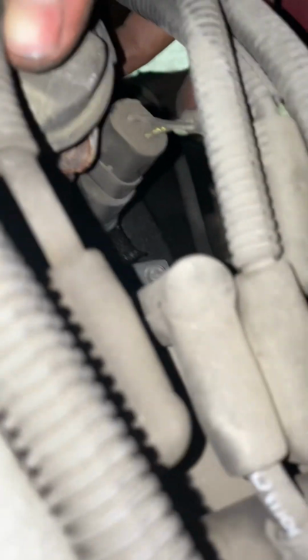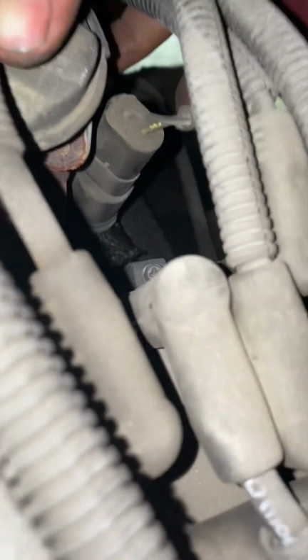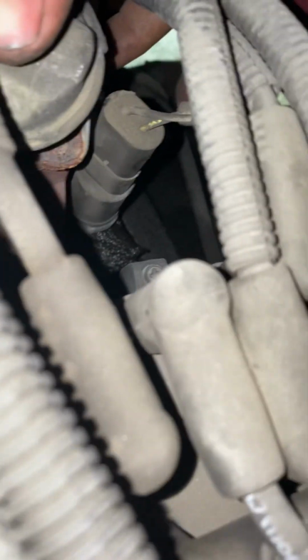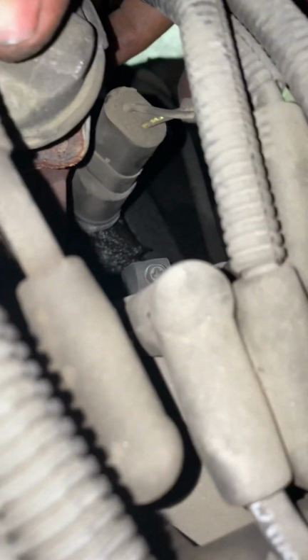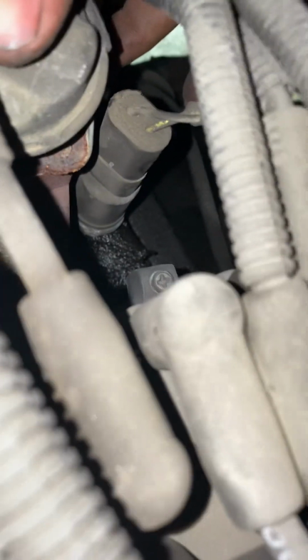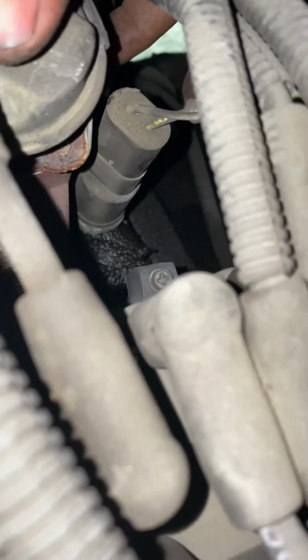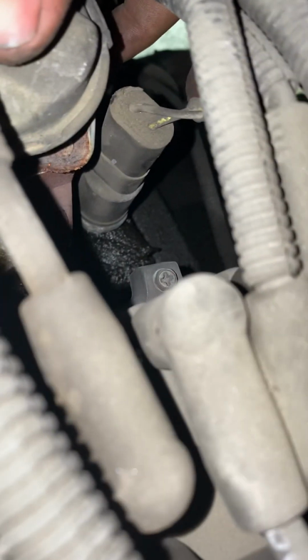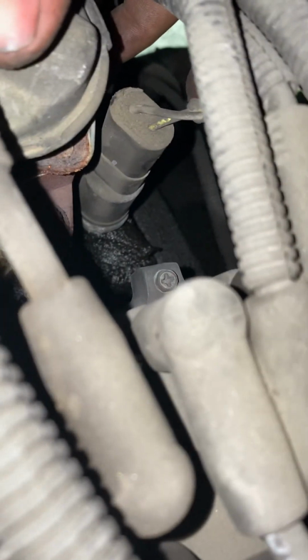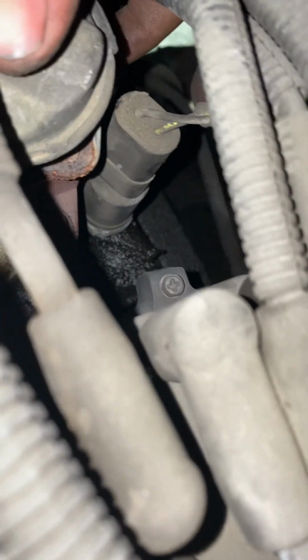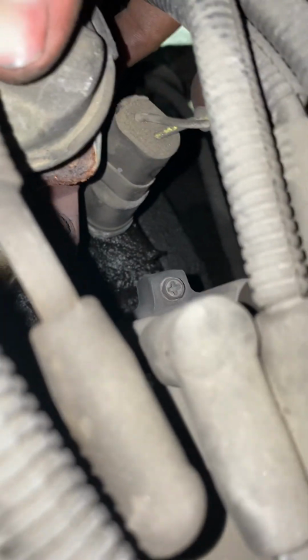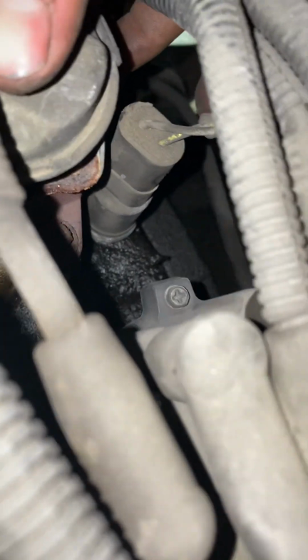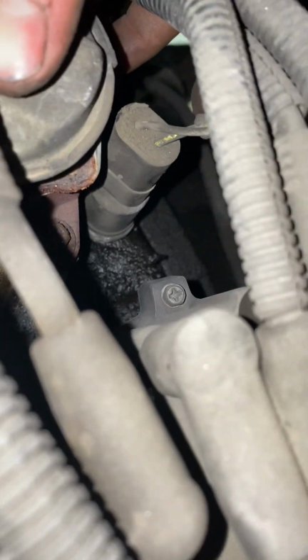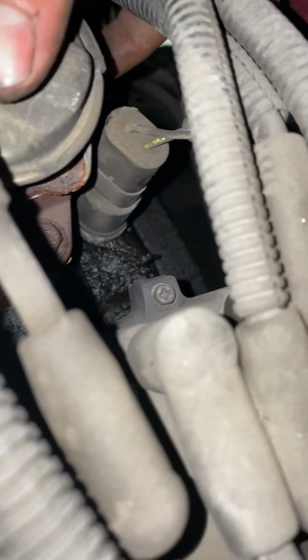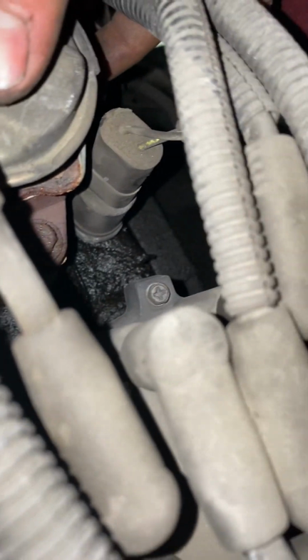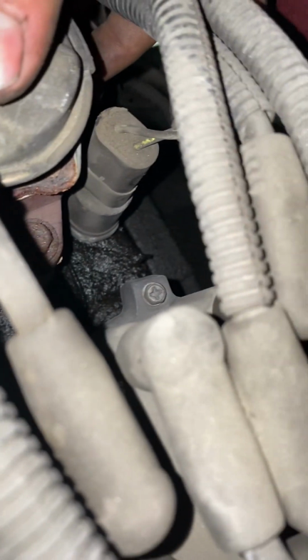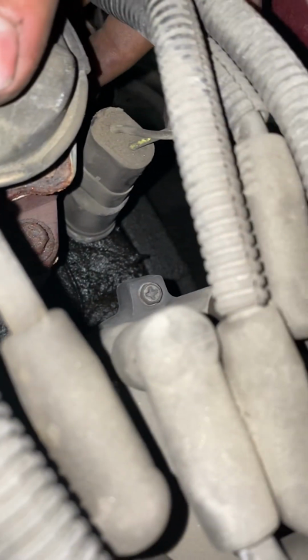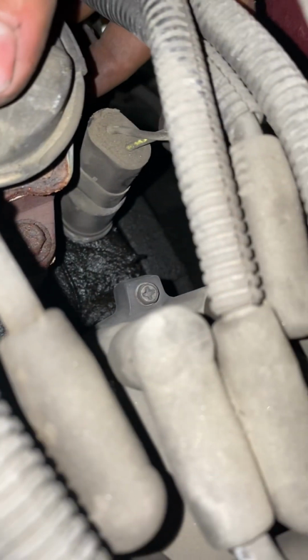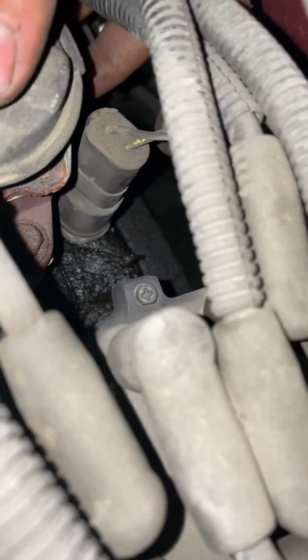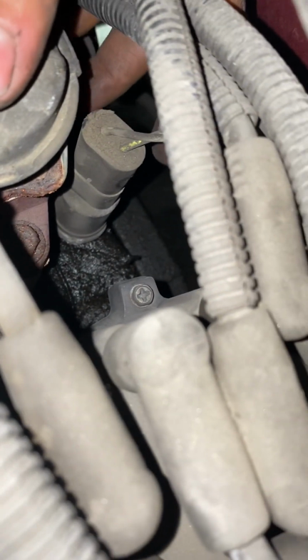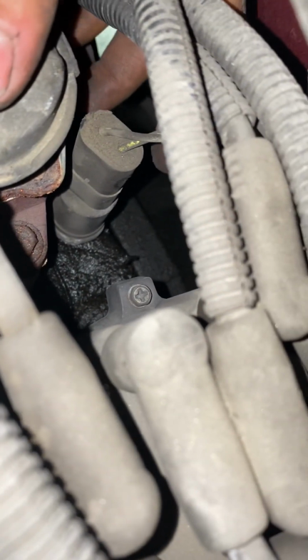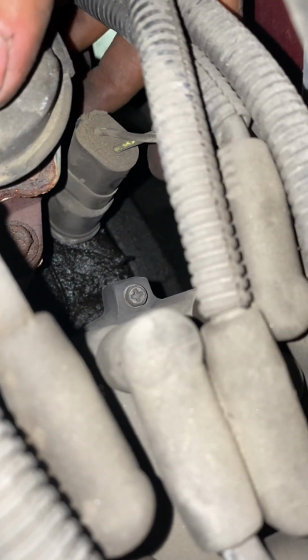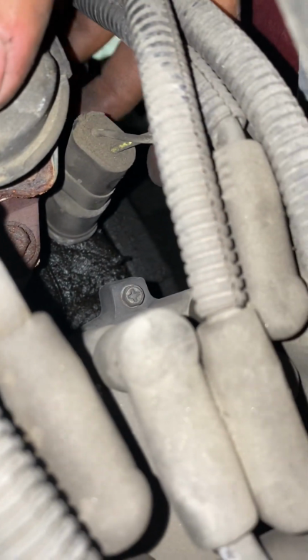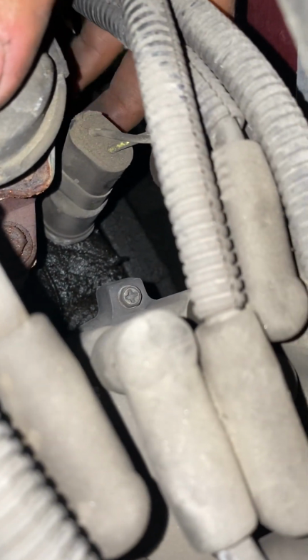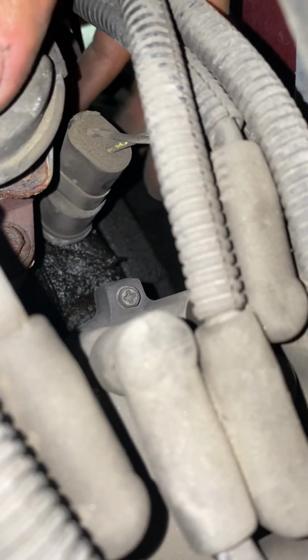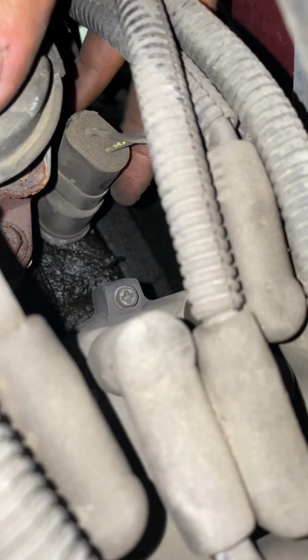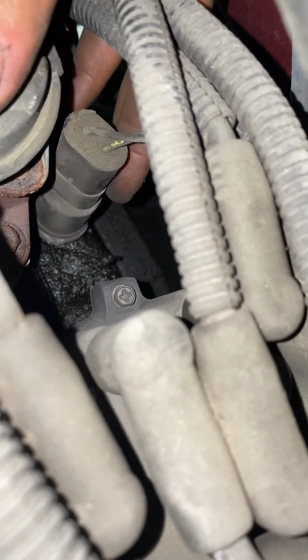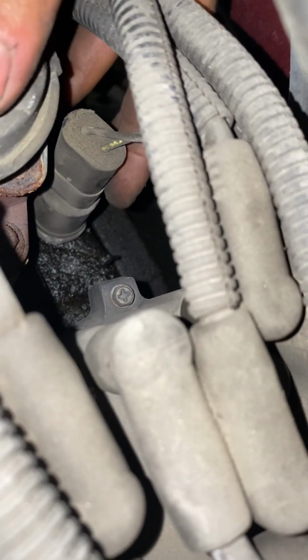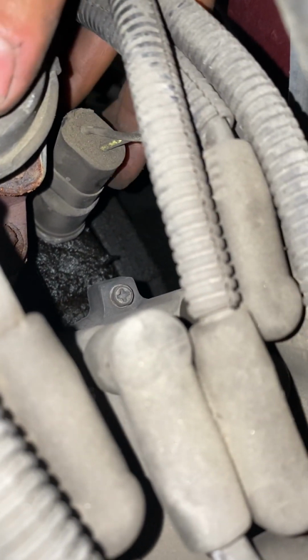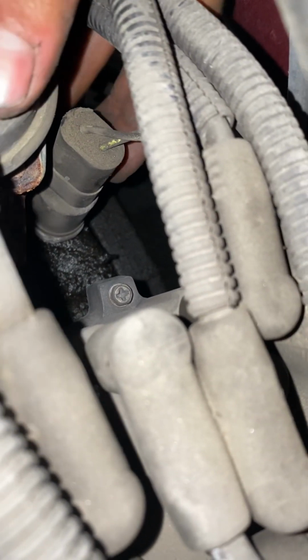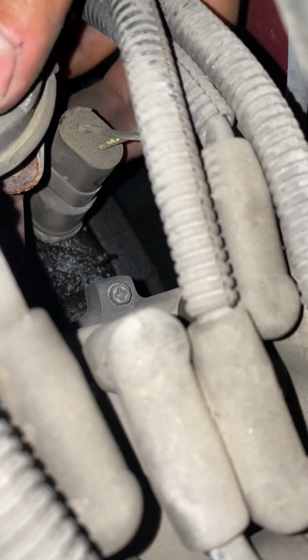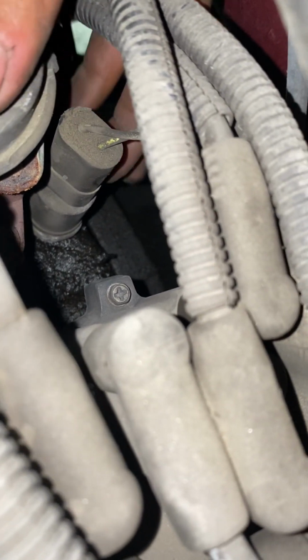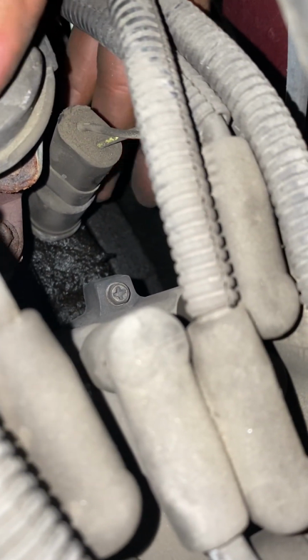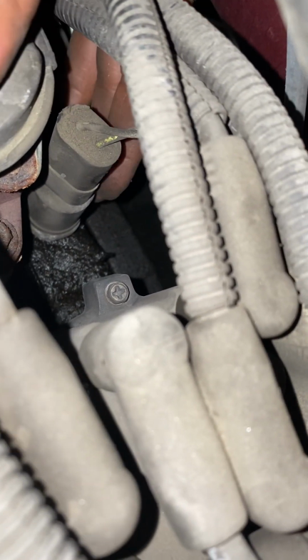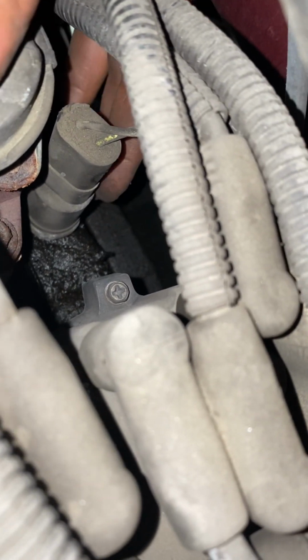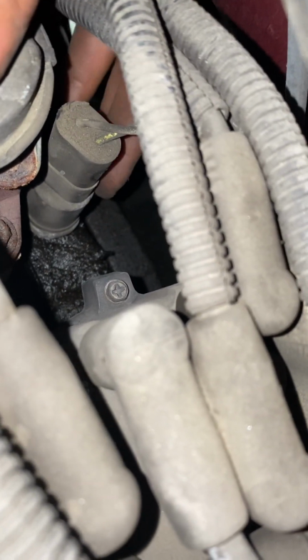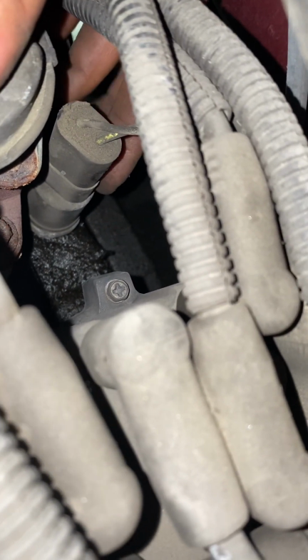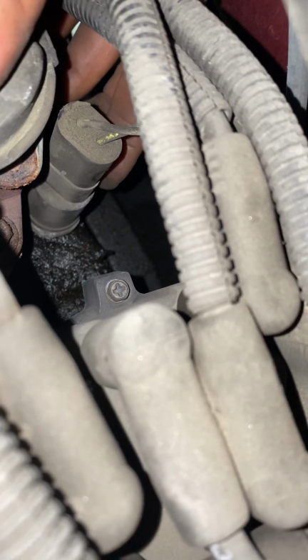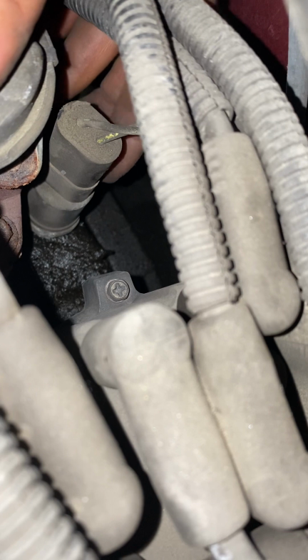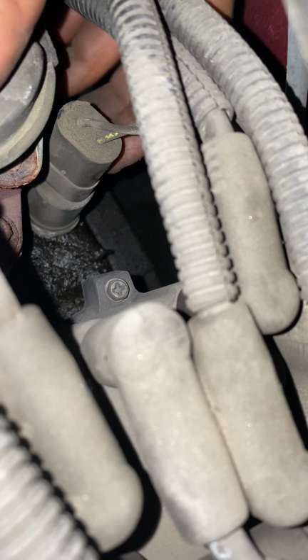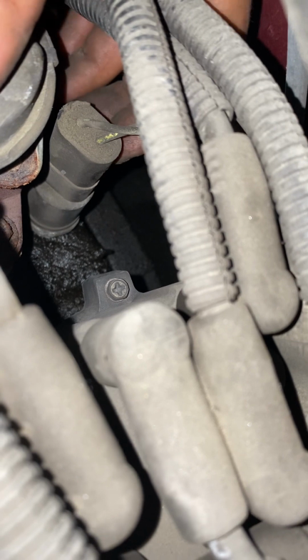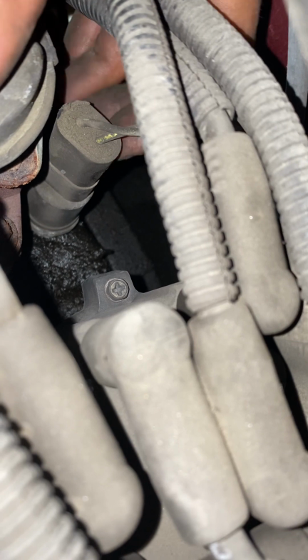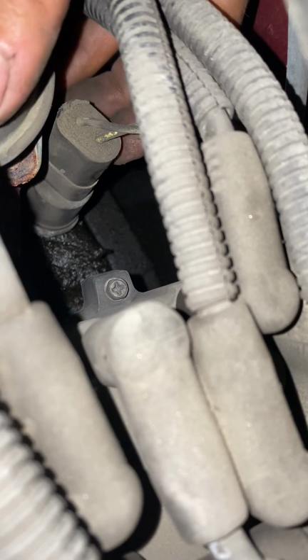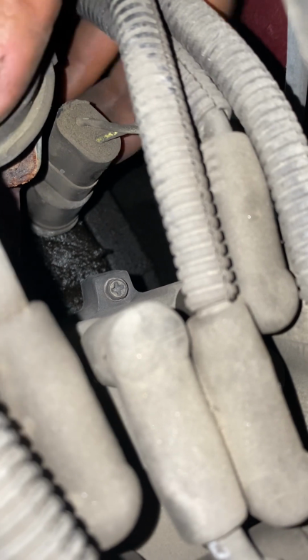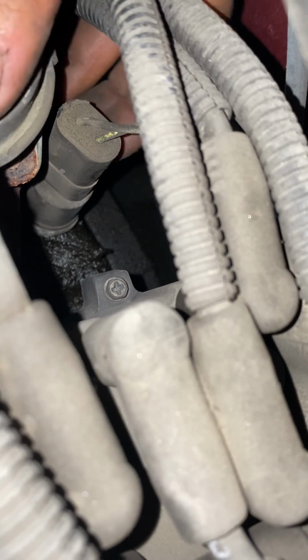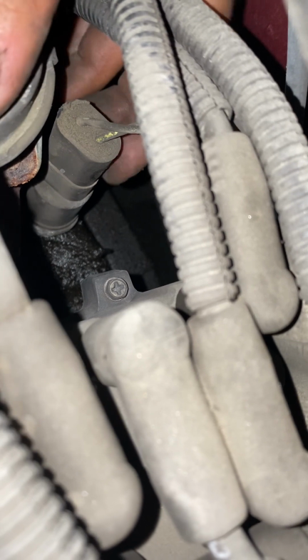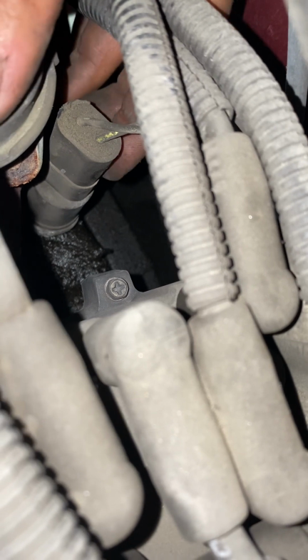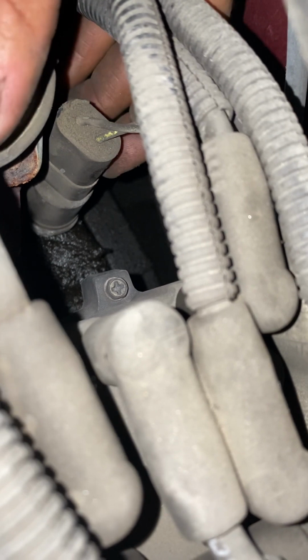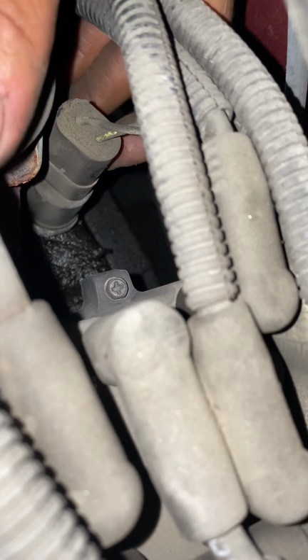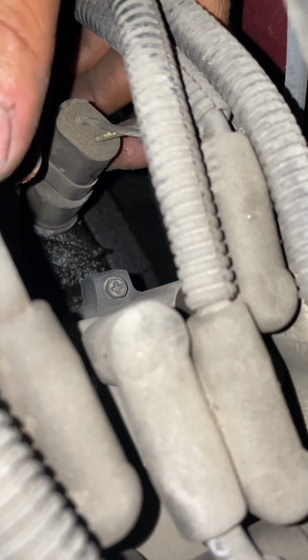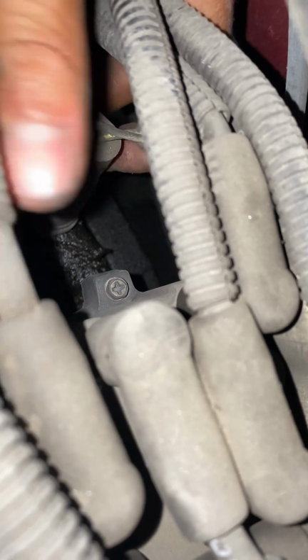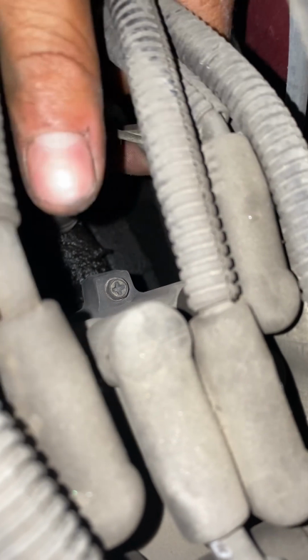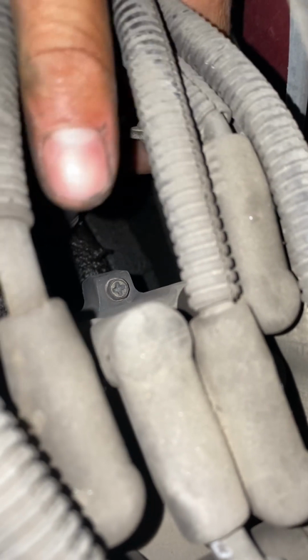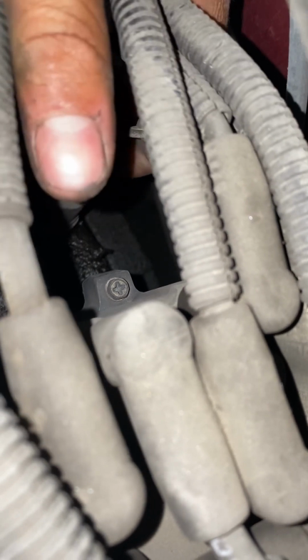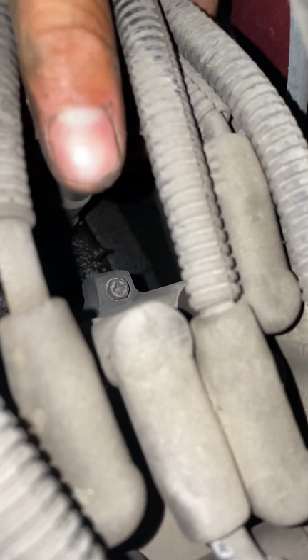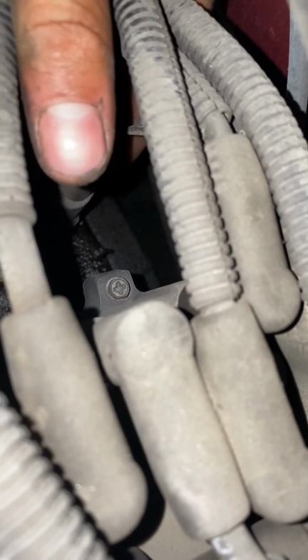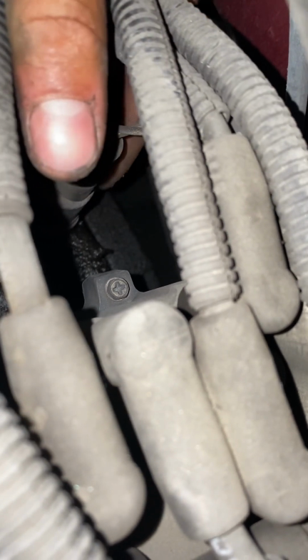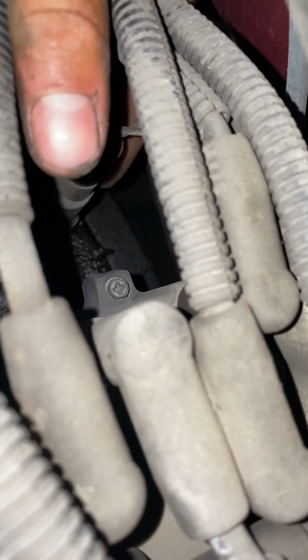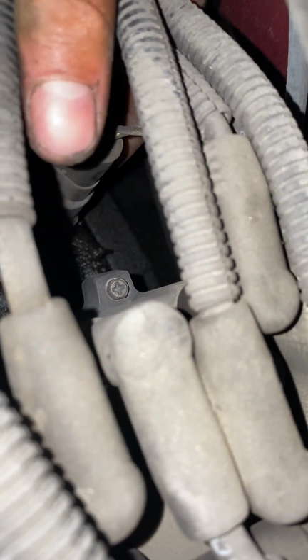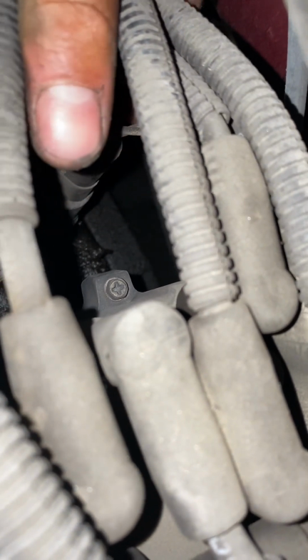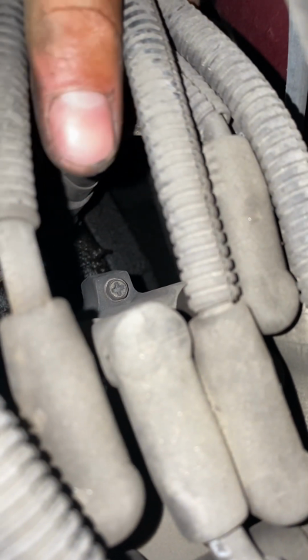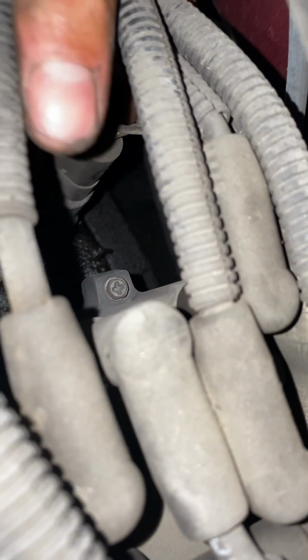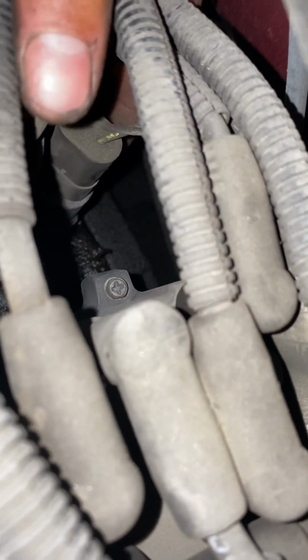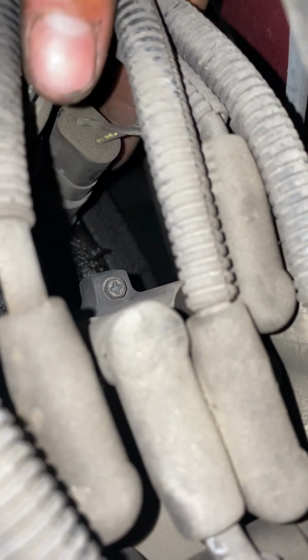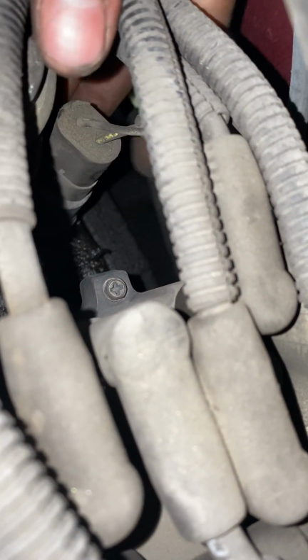You see it? There you go — you need this extra big socket to get it out. I'm gonna go to the hardware store to get that too.